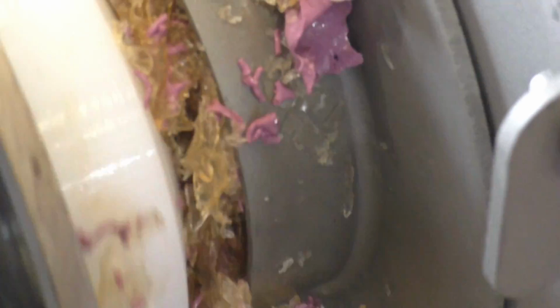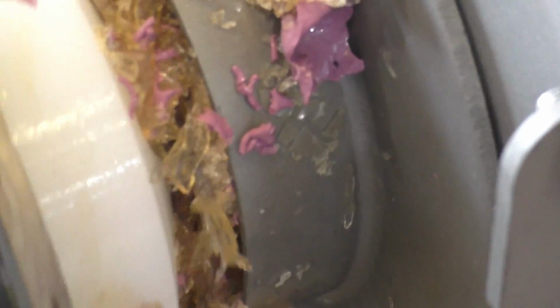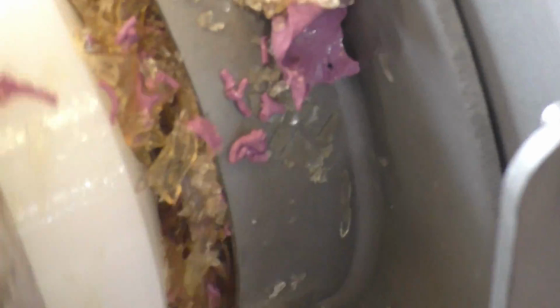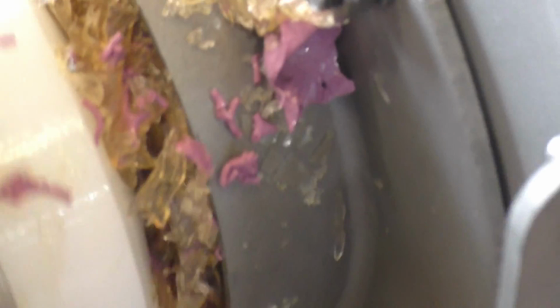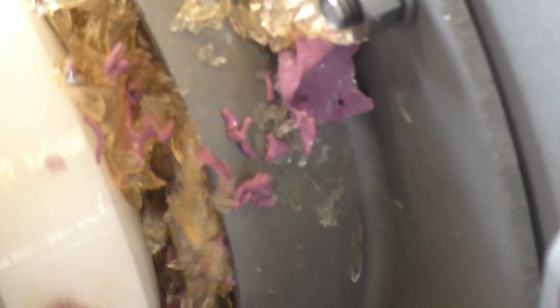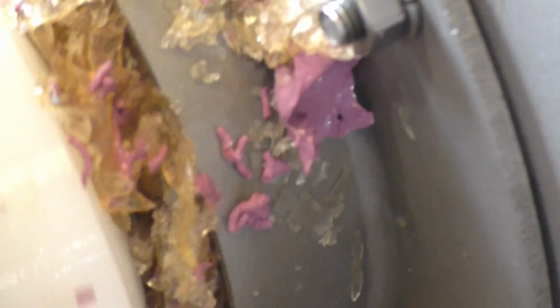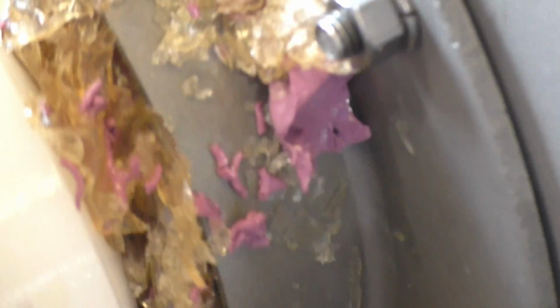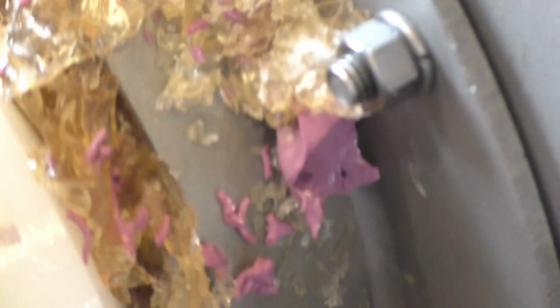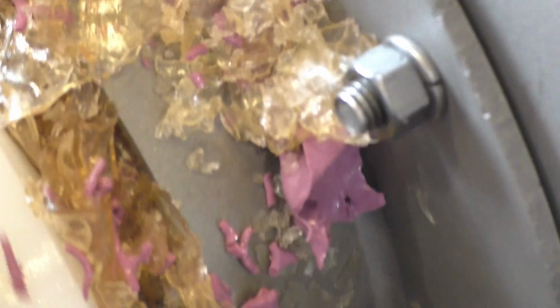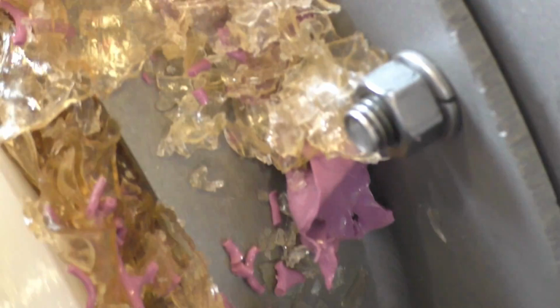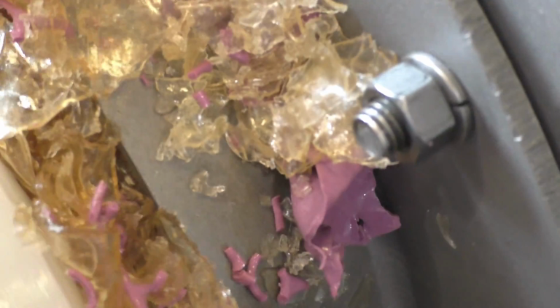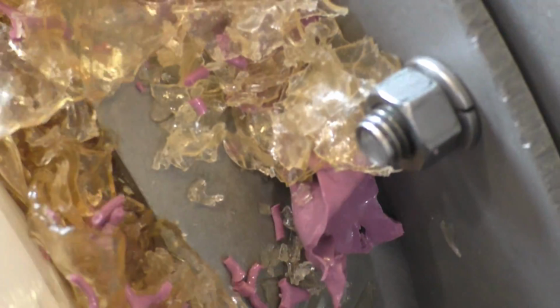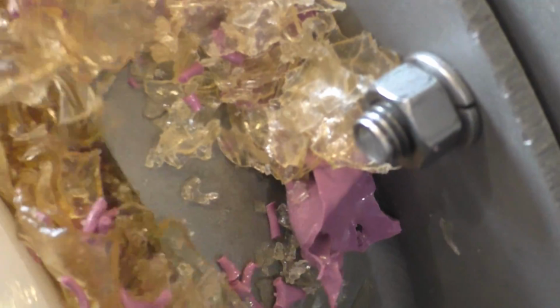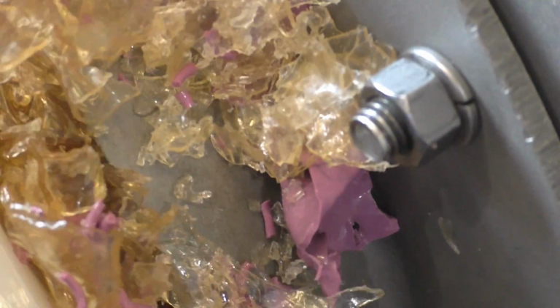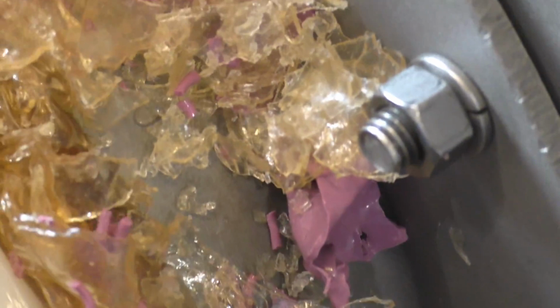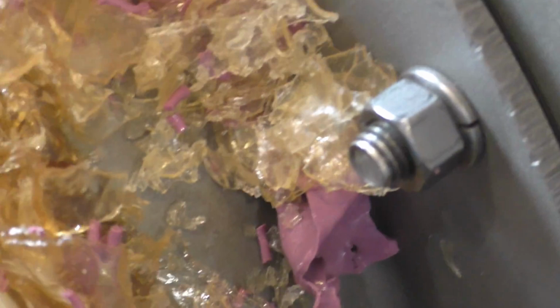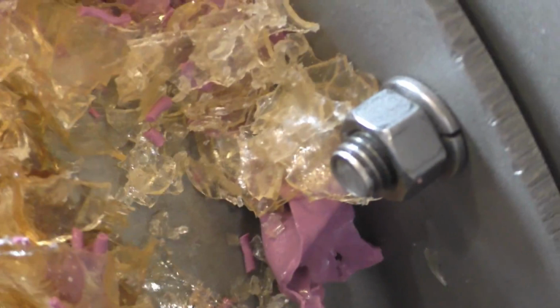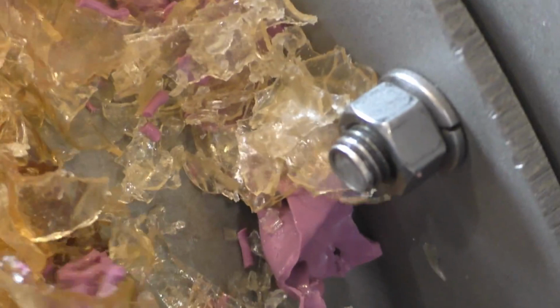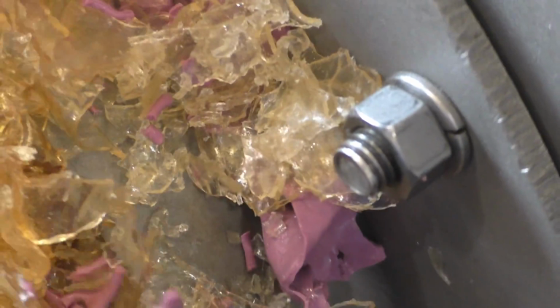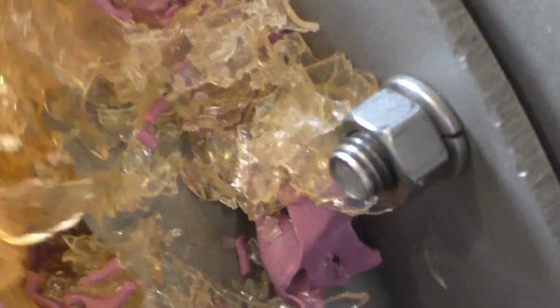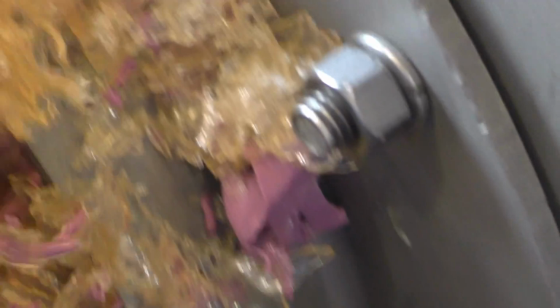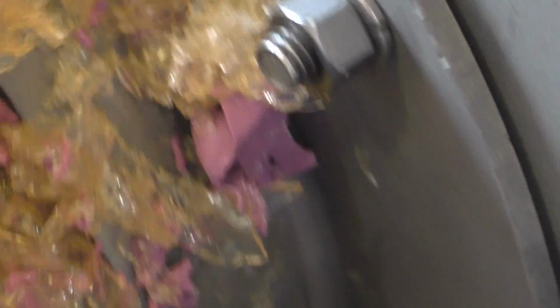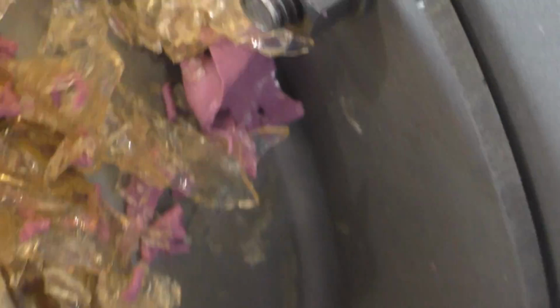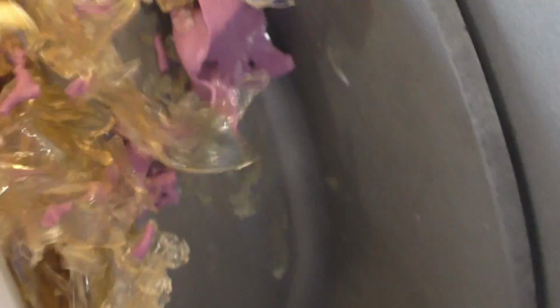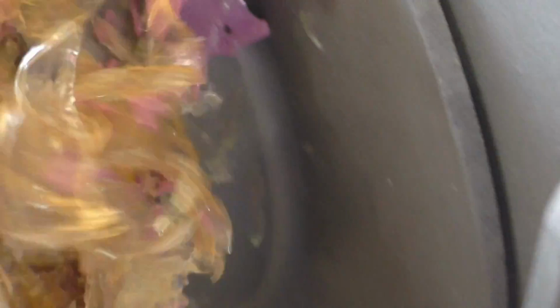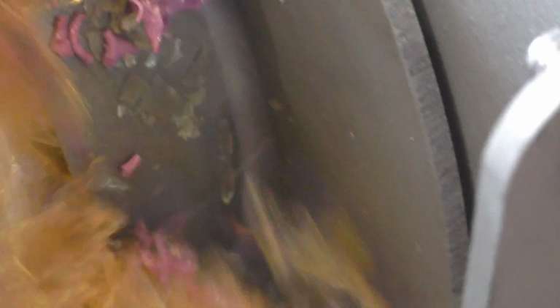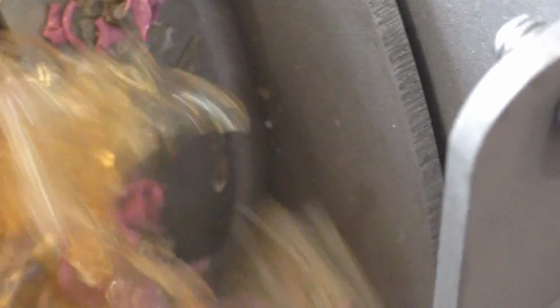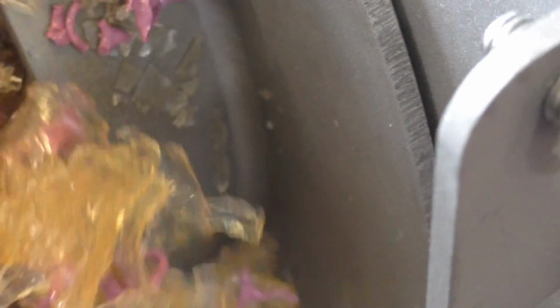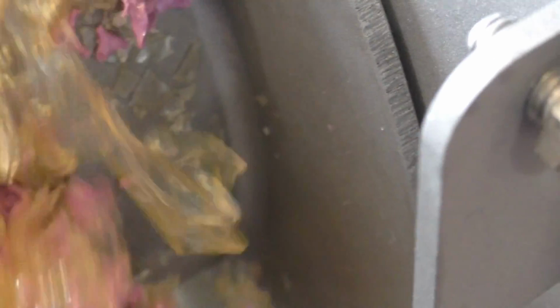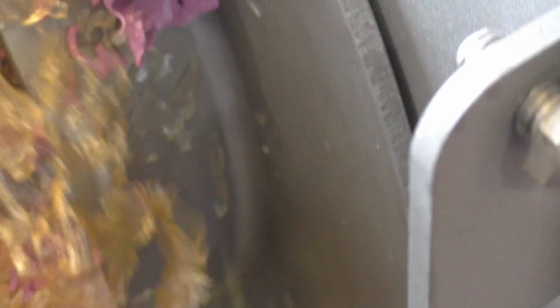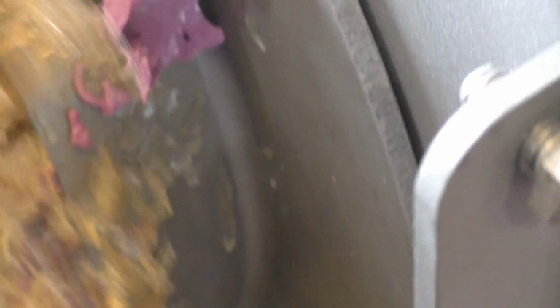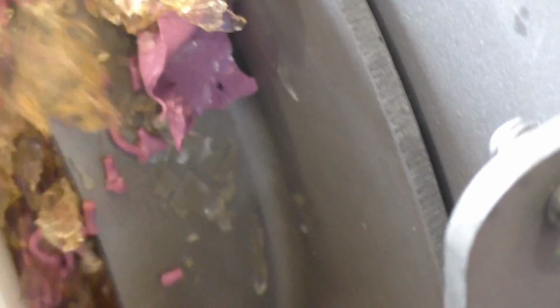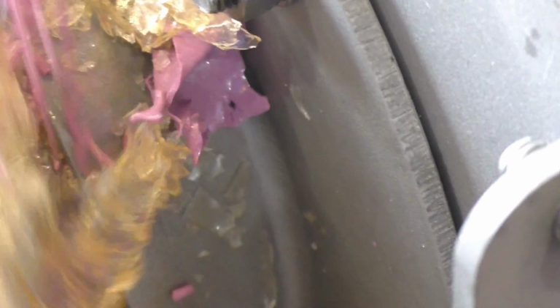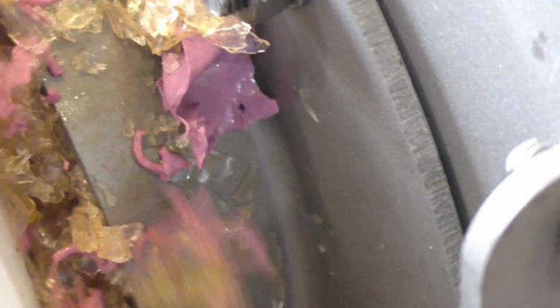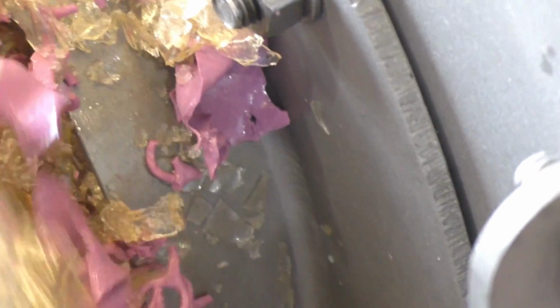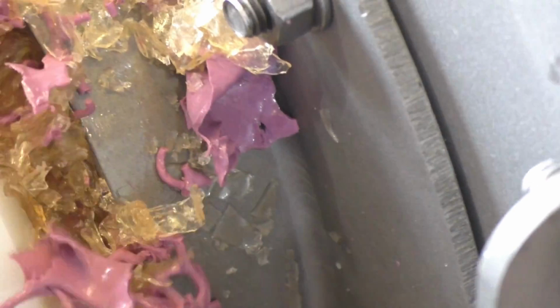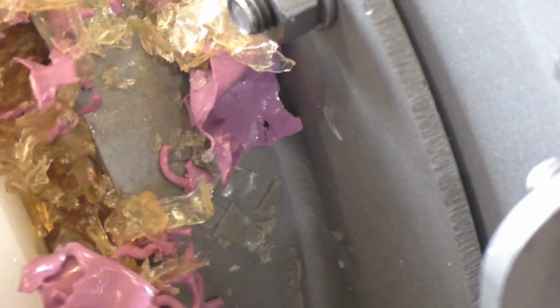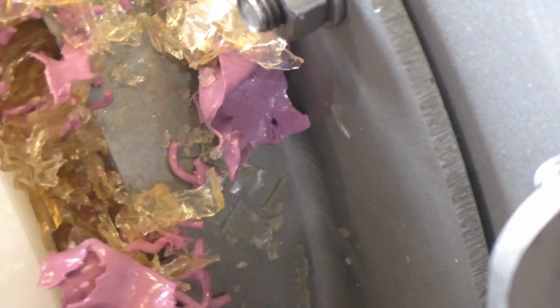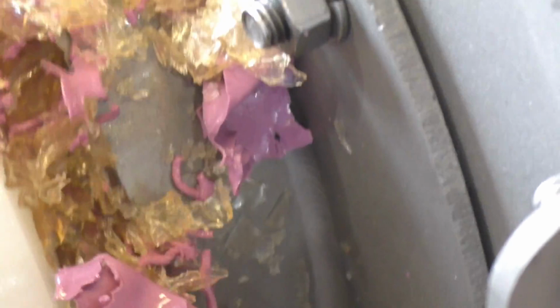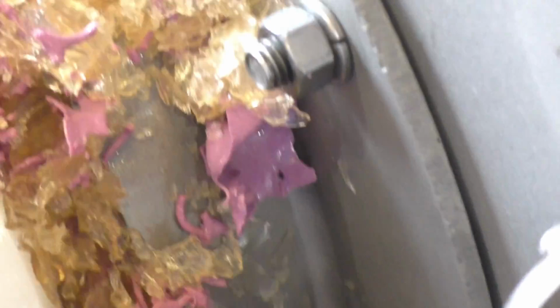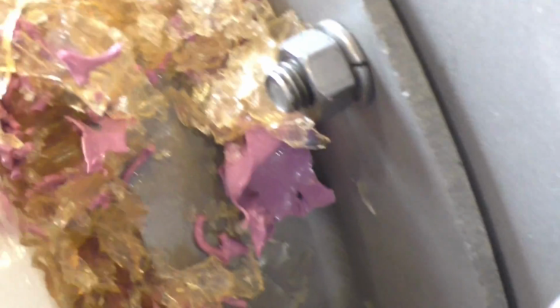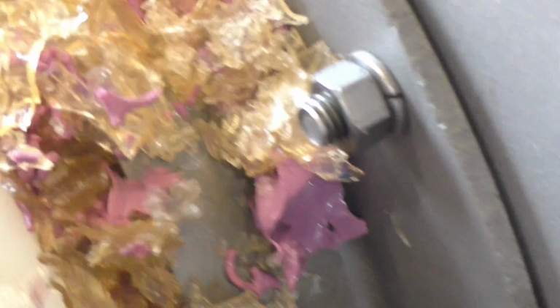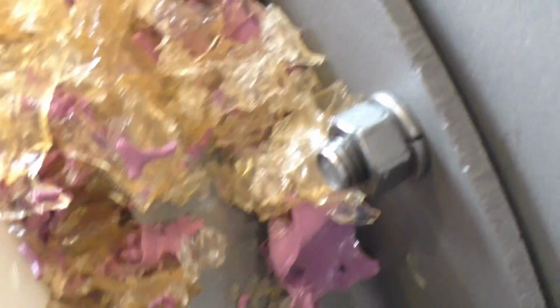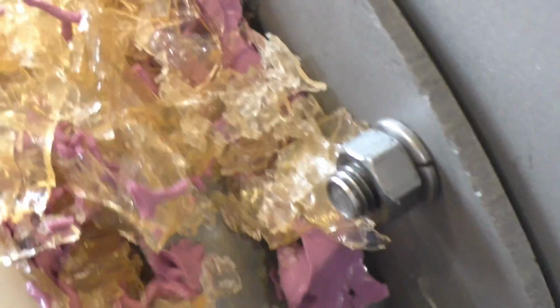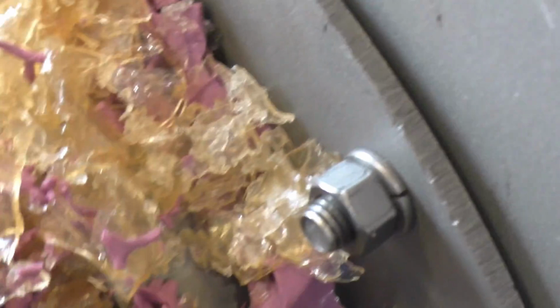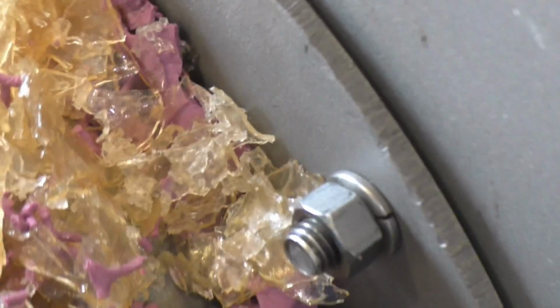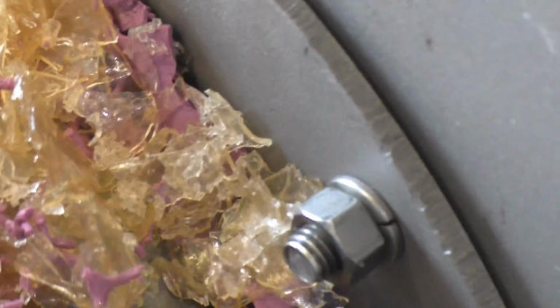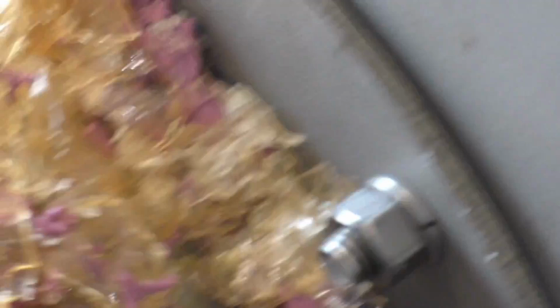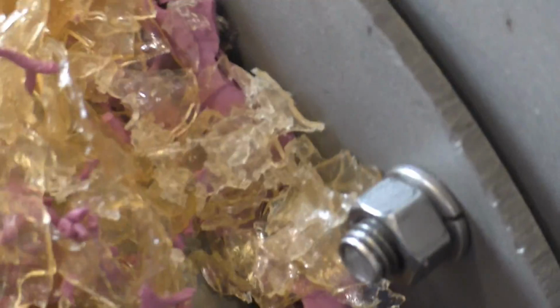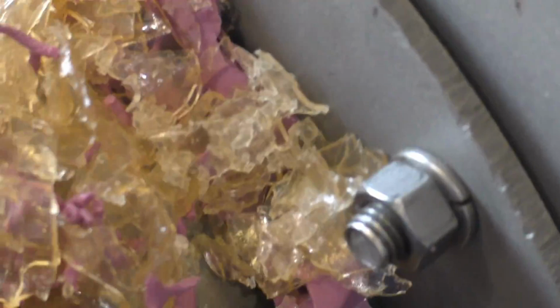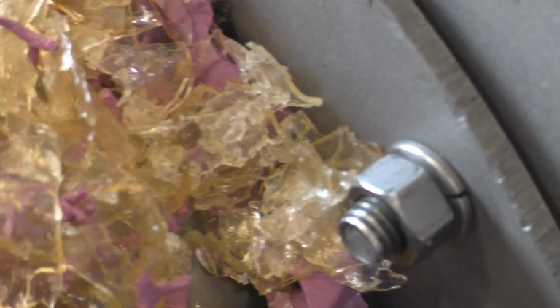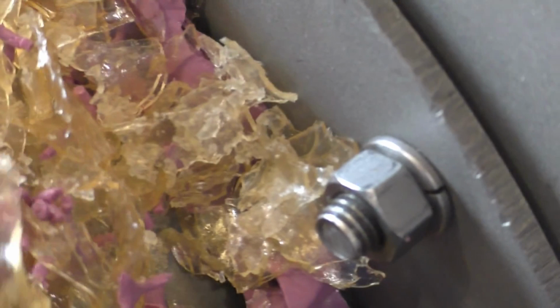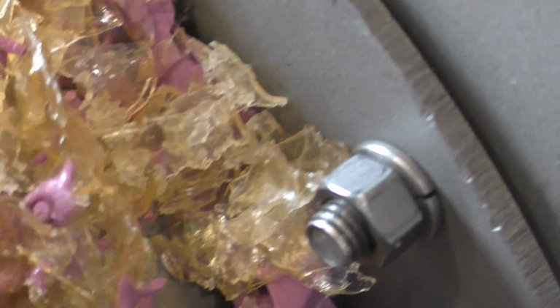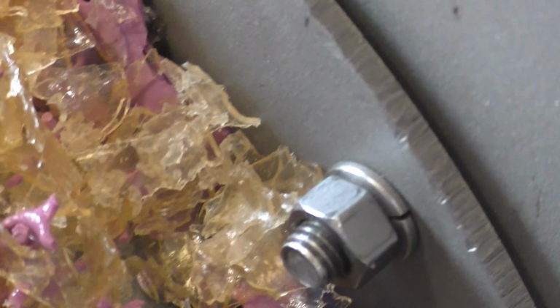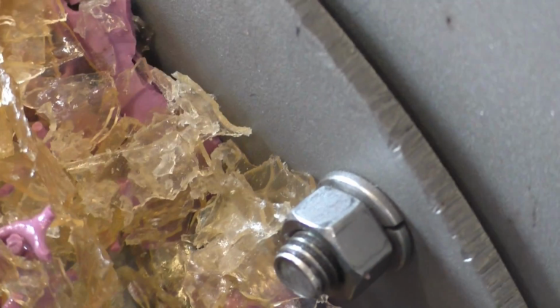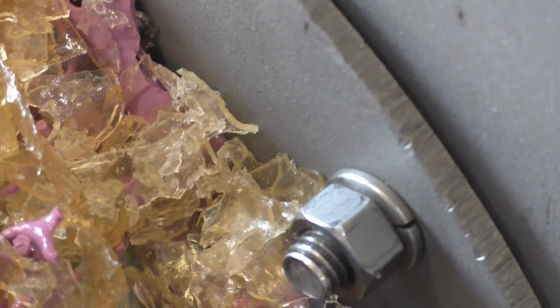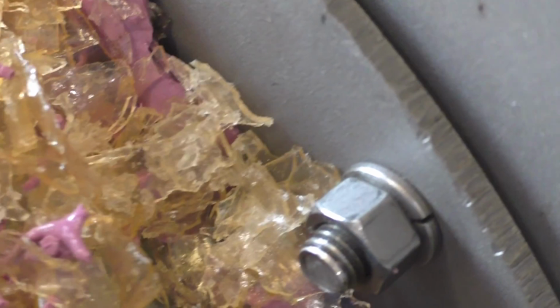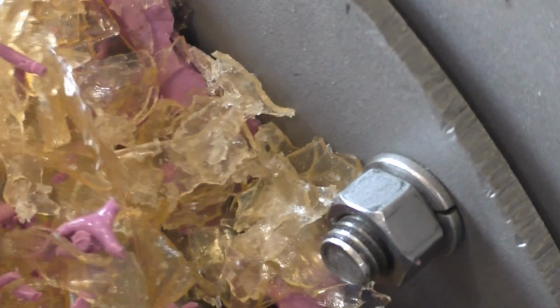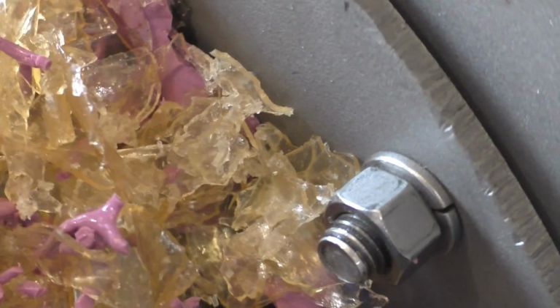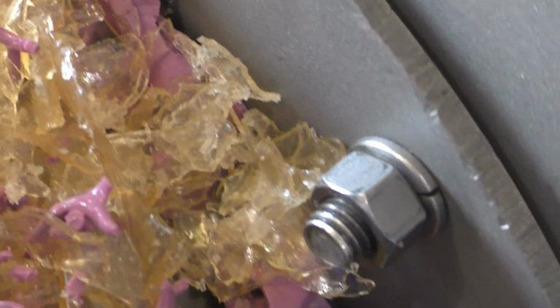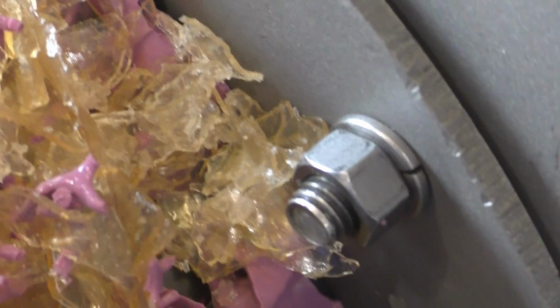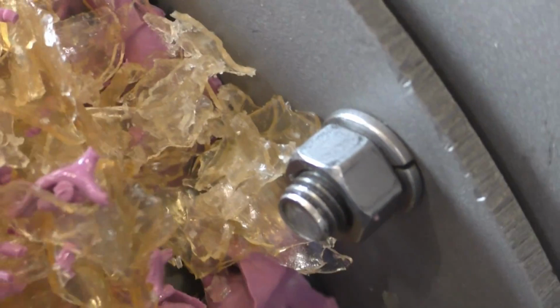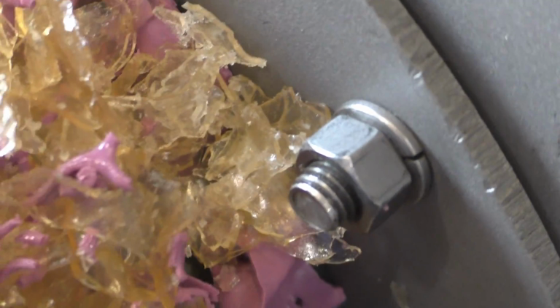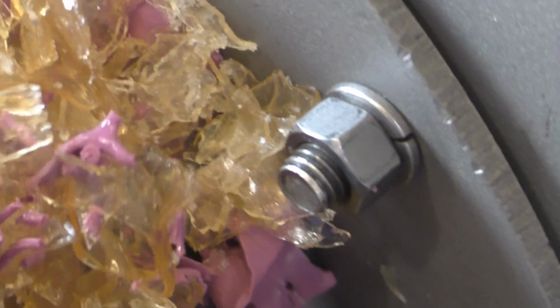Here you can see the purple netting coming out, mingled with the full clear sheet.